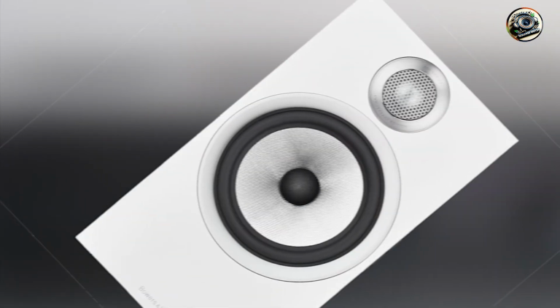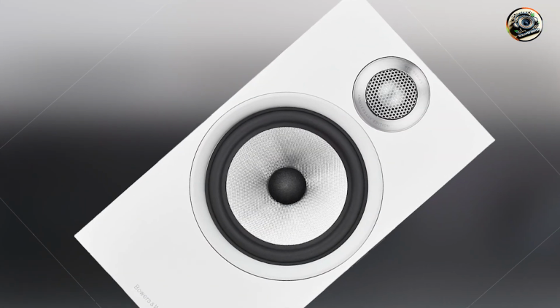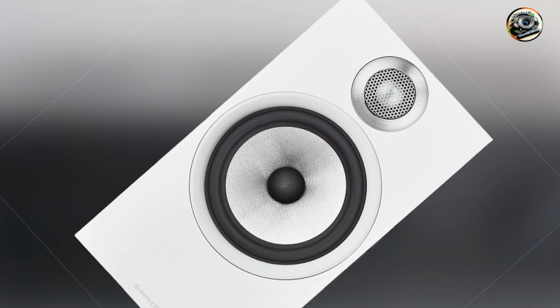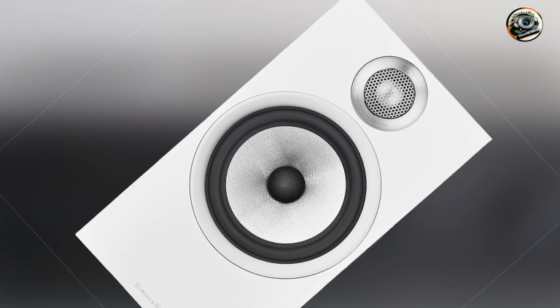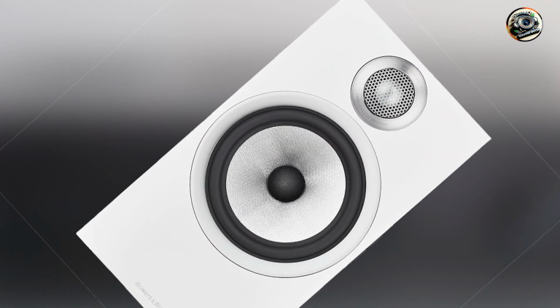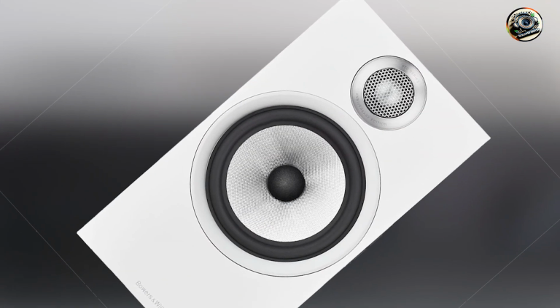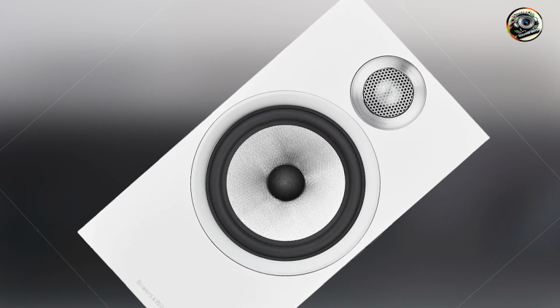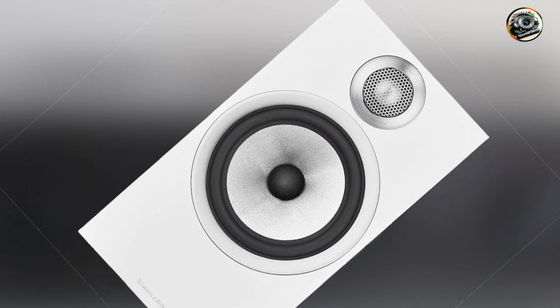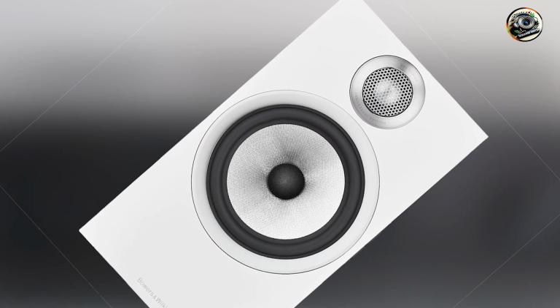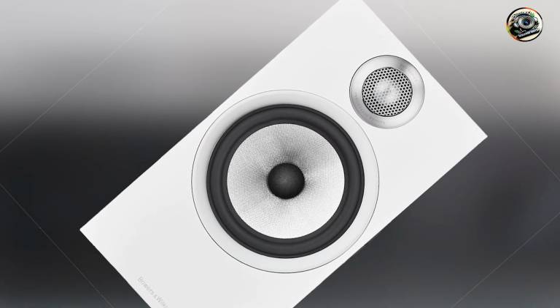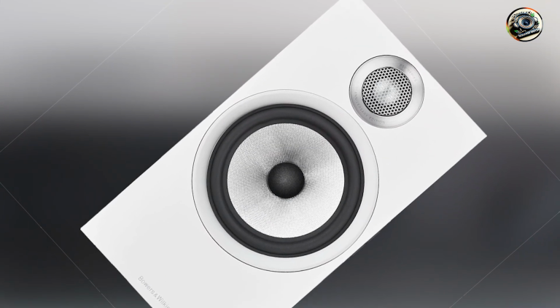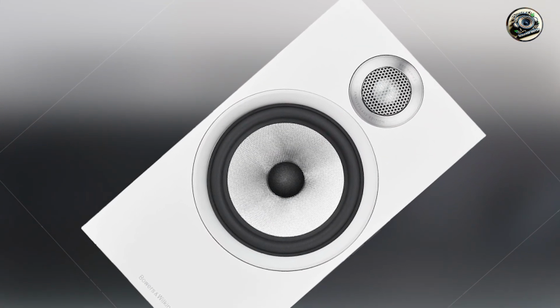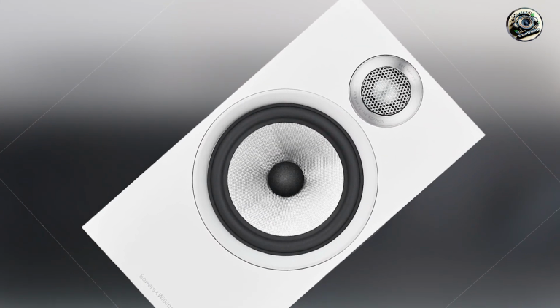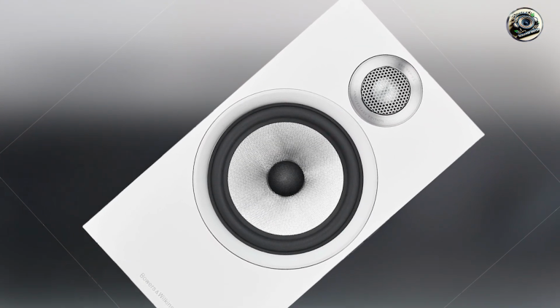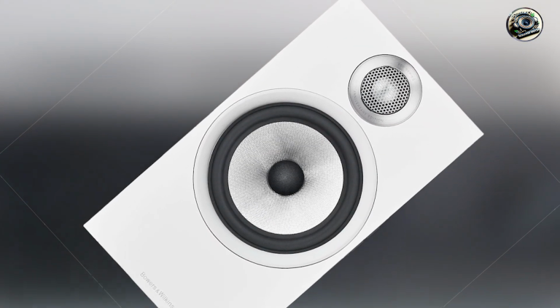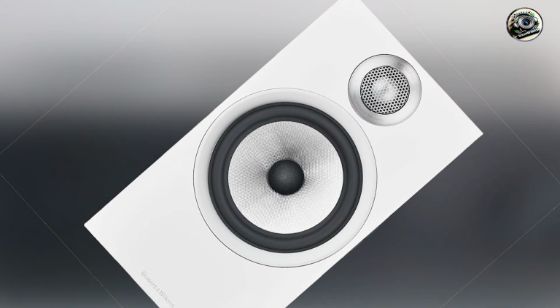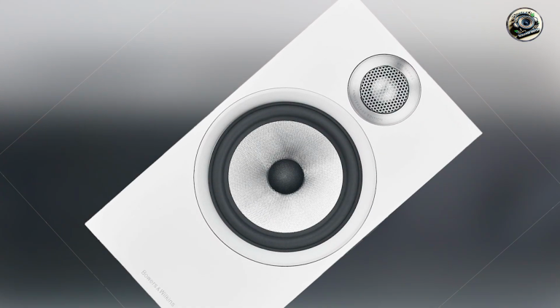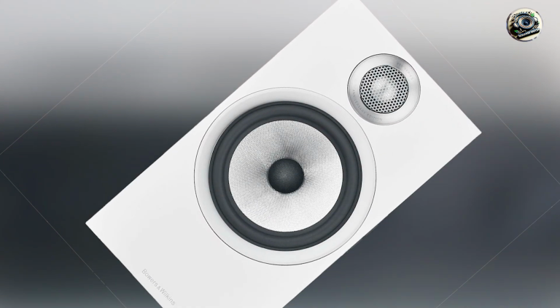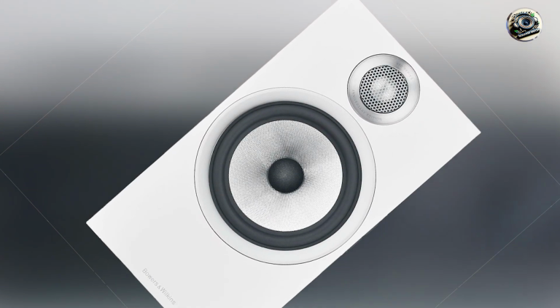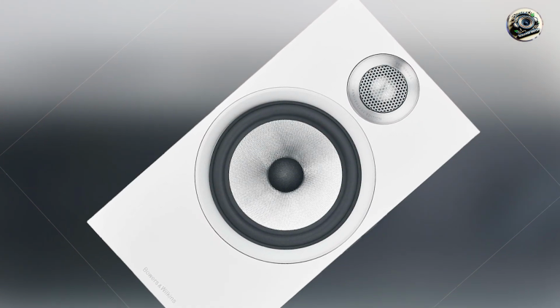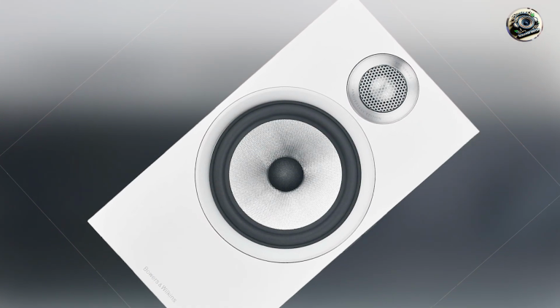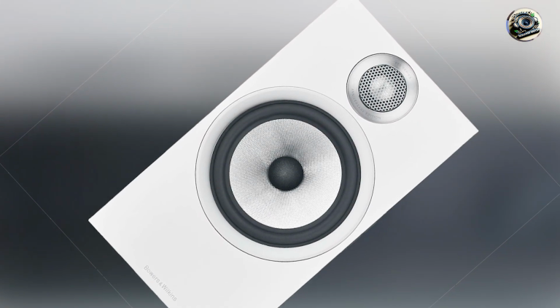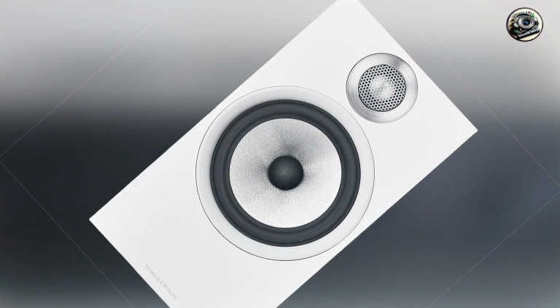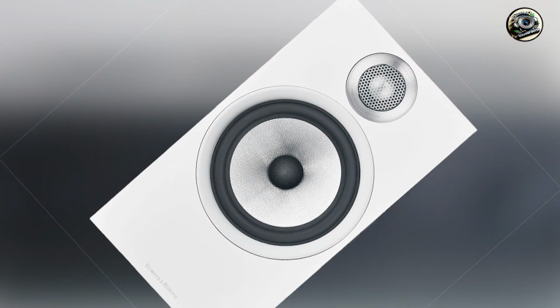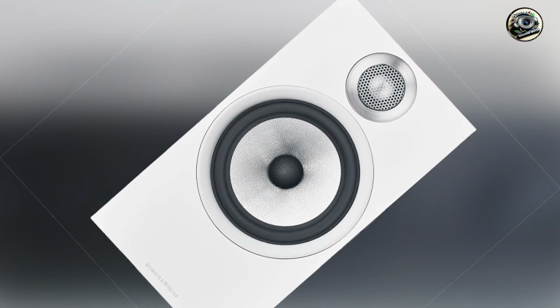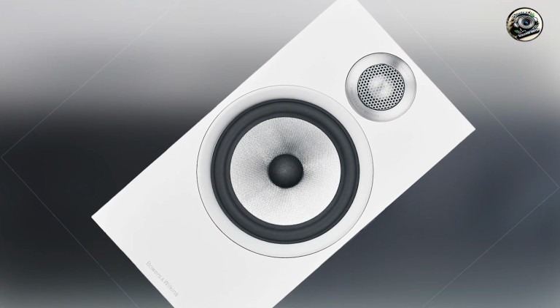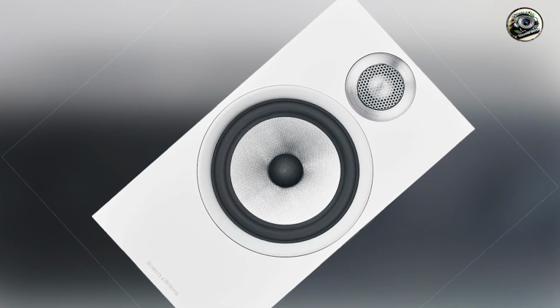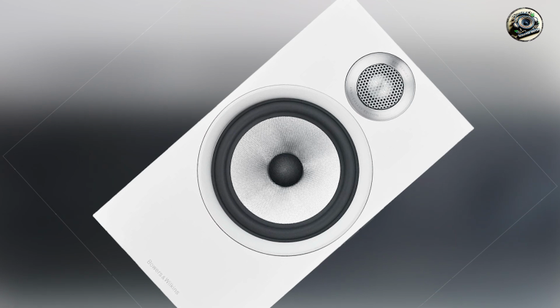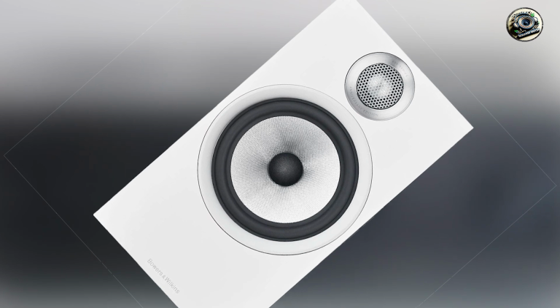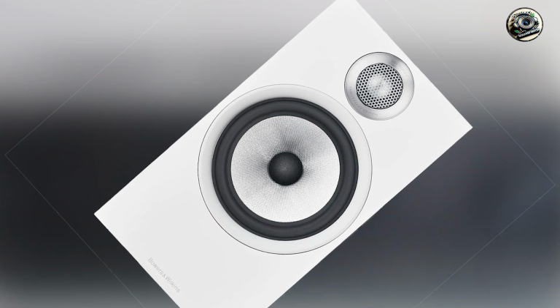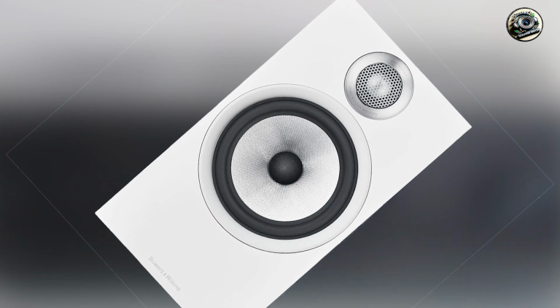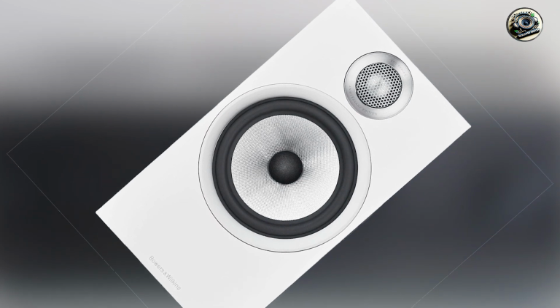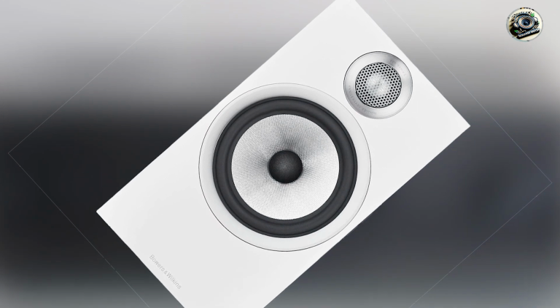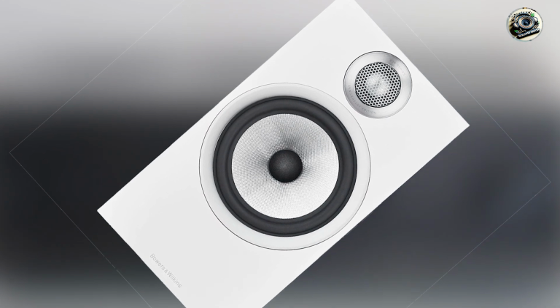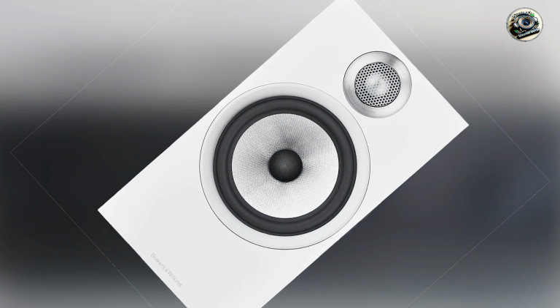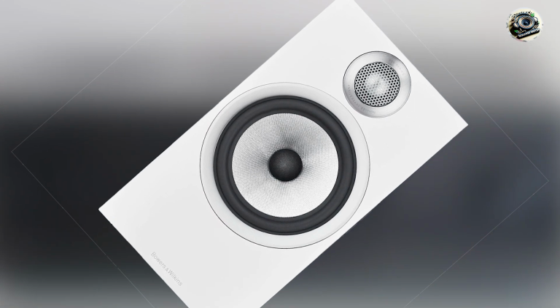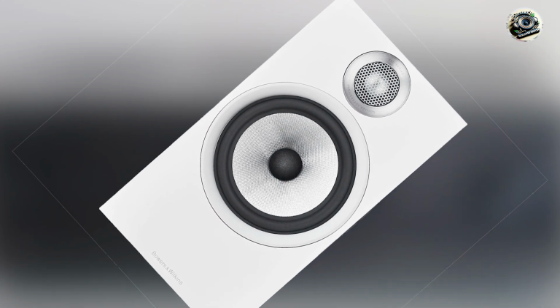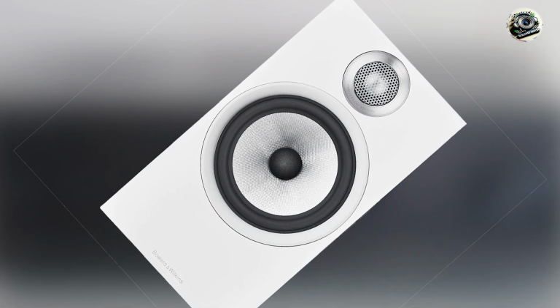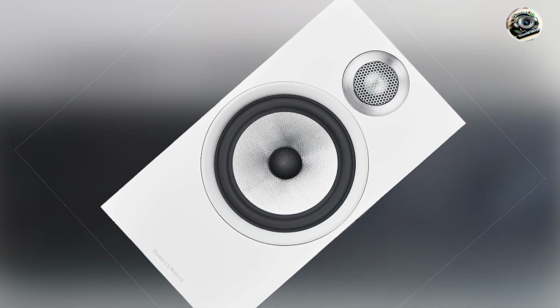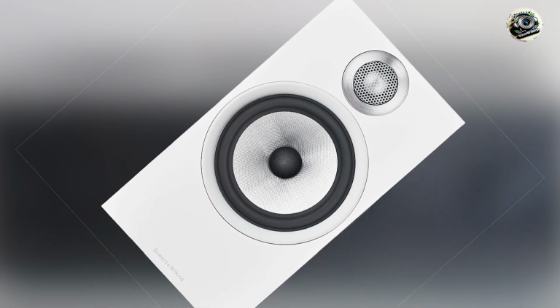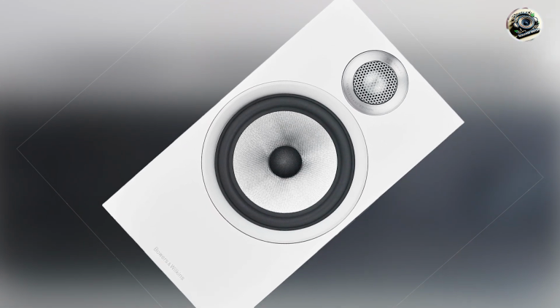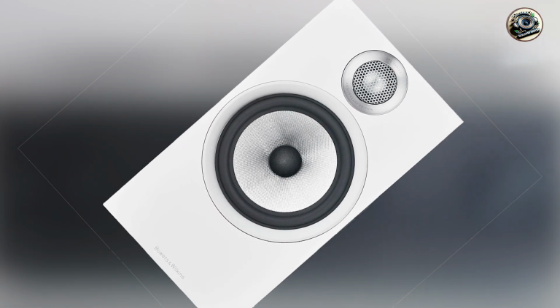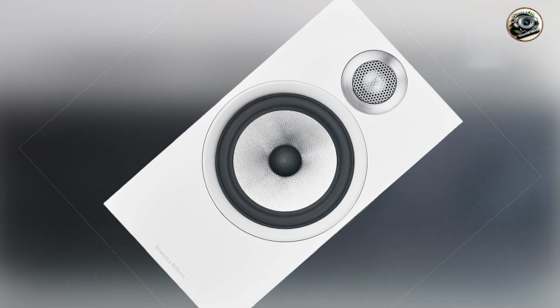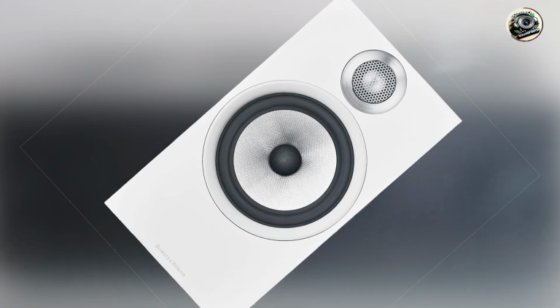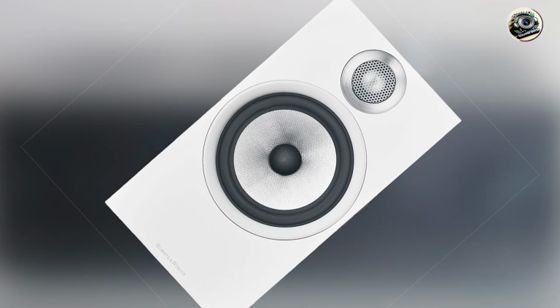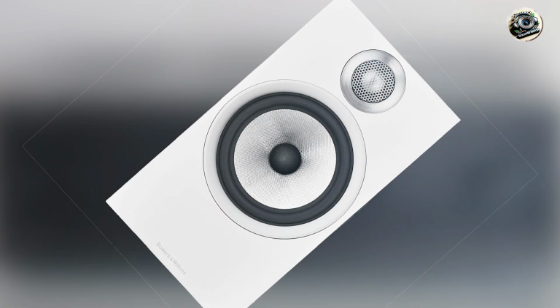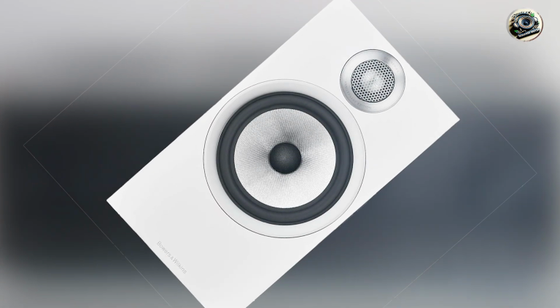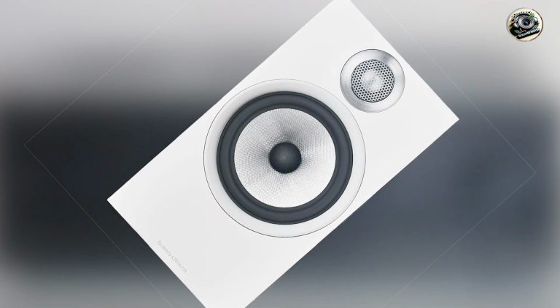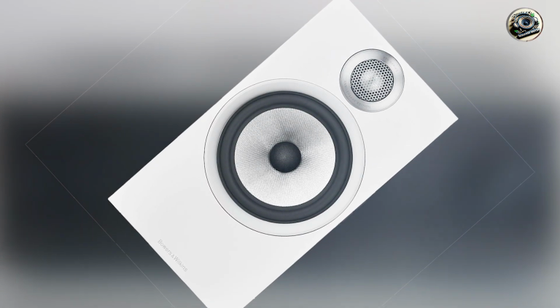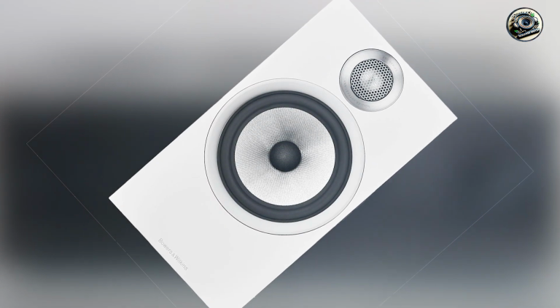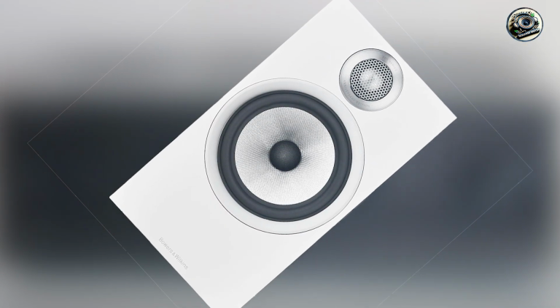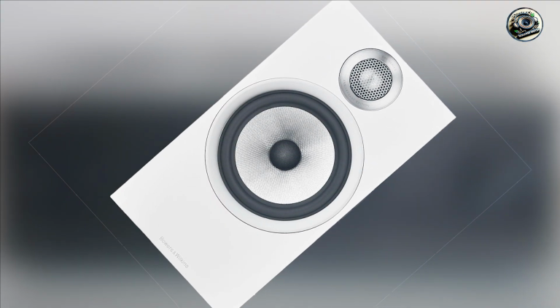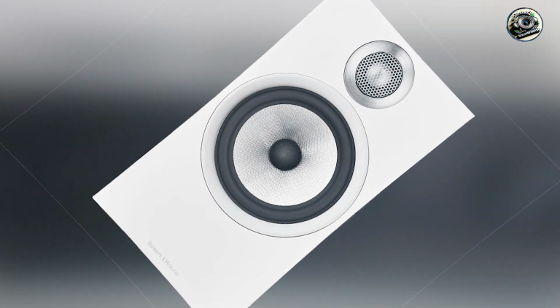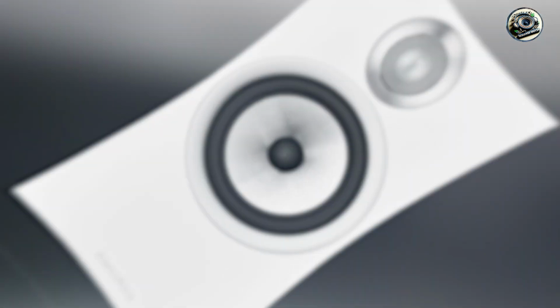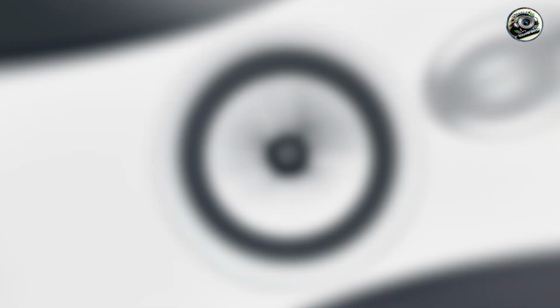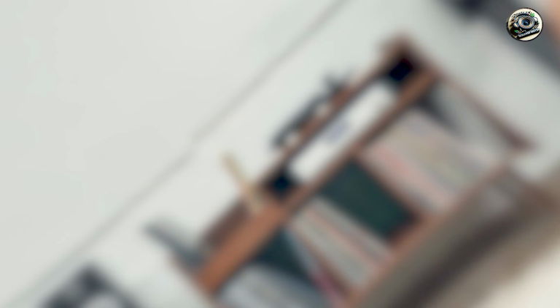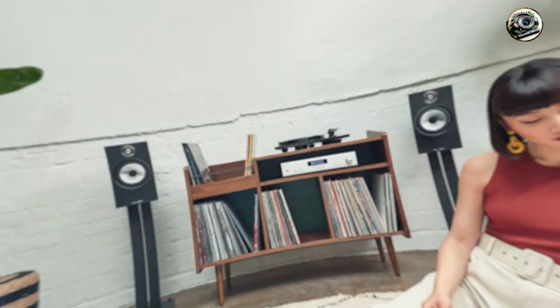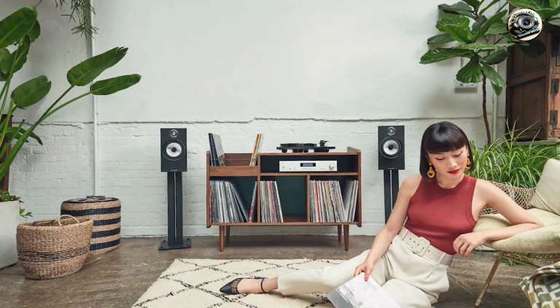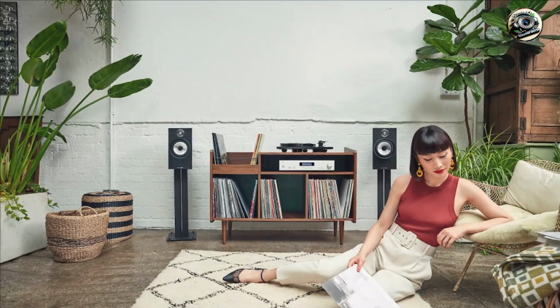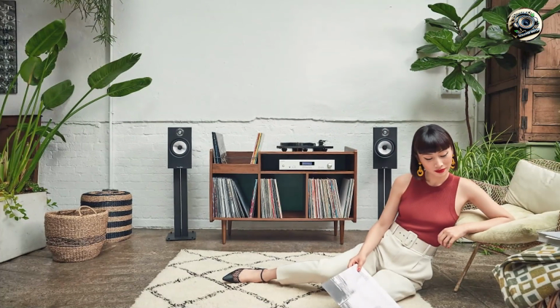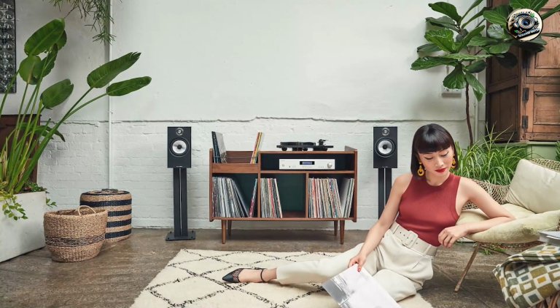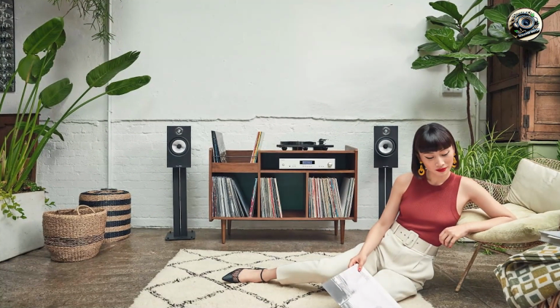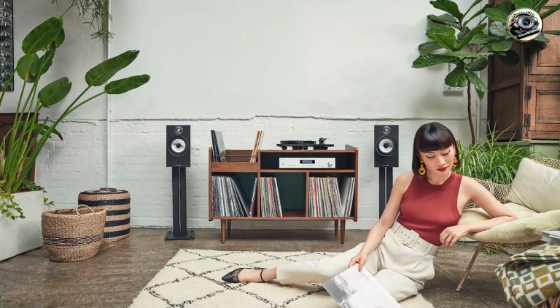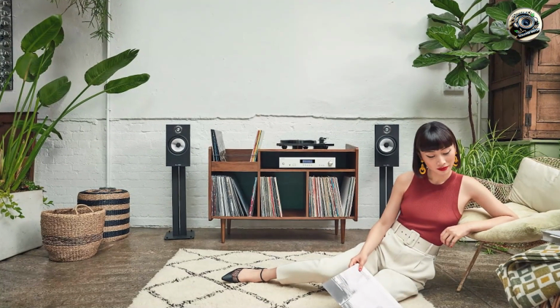With proper care, these speakers will maintain their audio quality over time, making them a reliable choice for any music enthusiast.